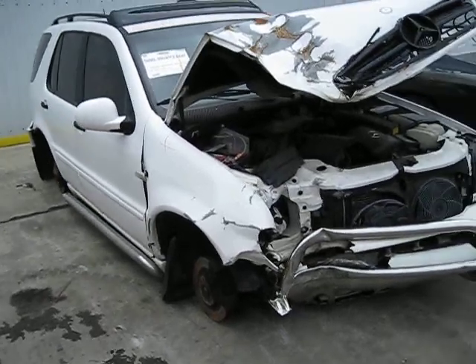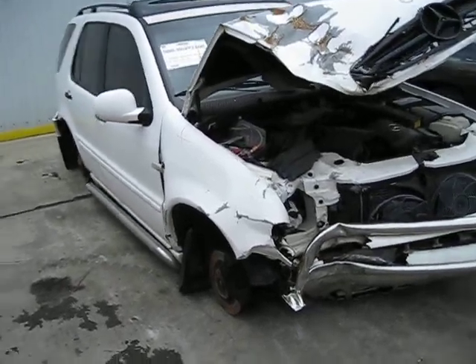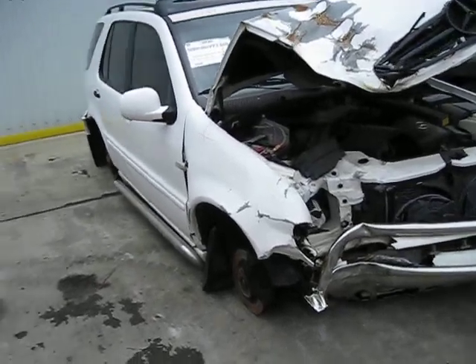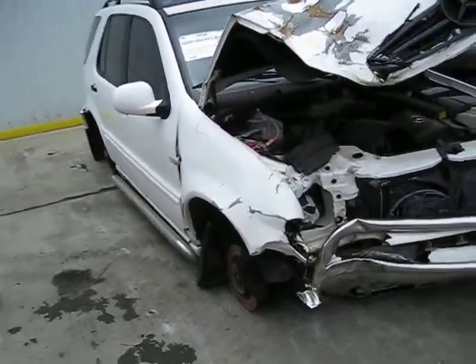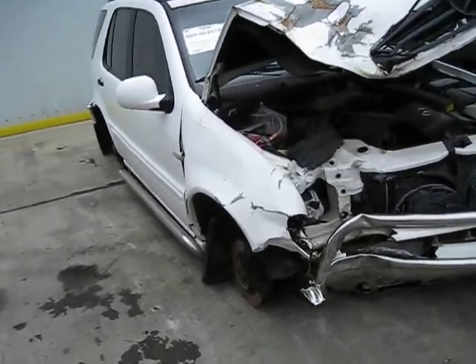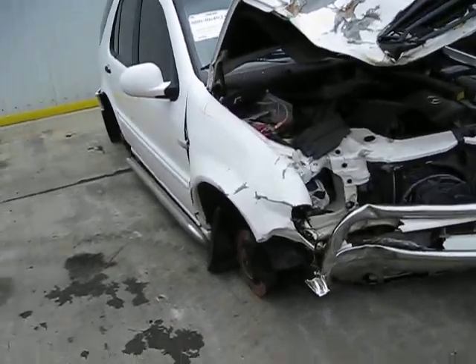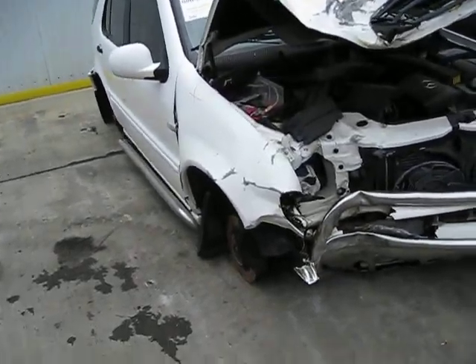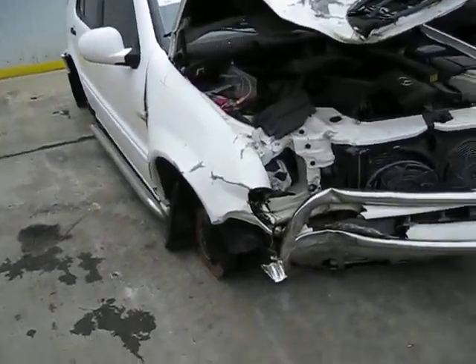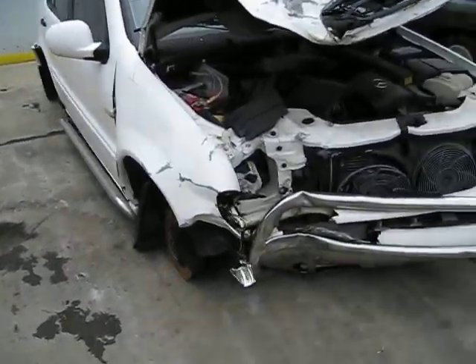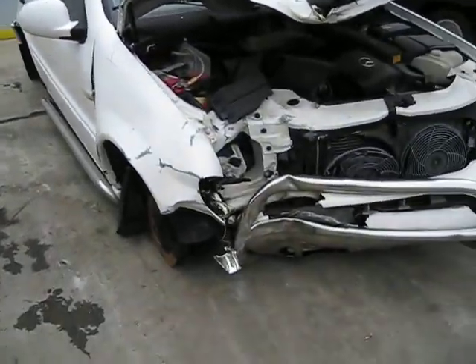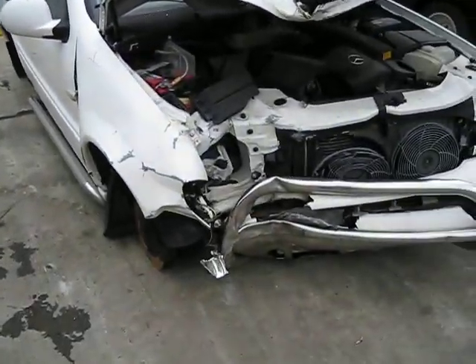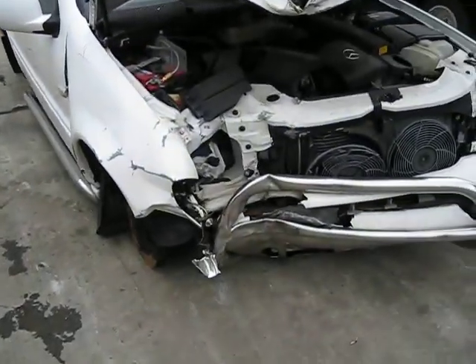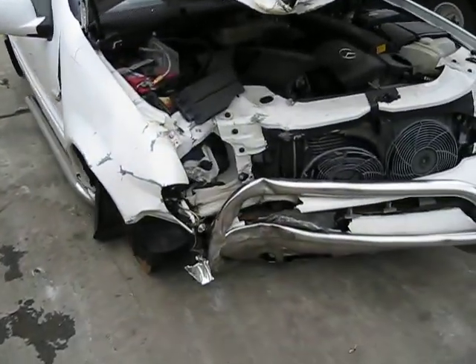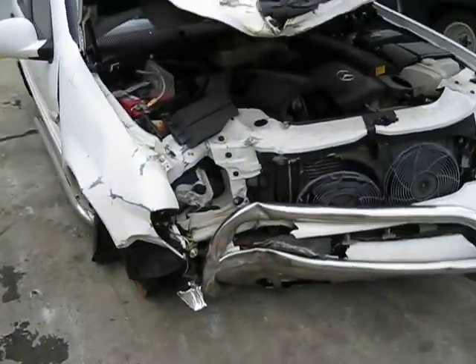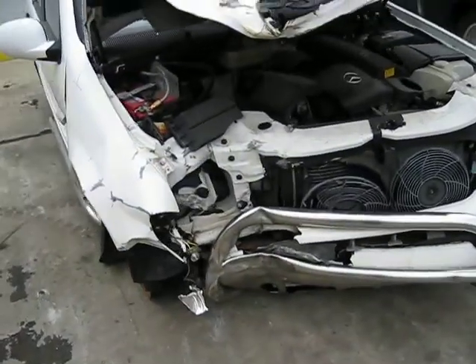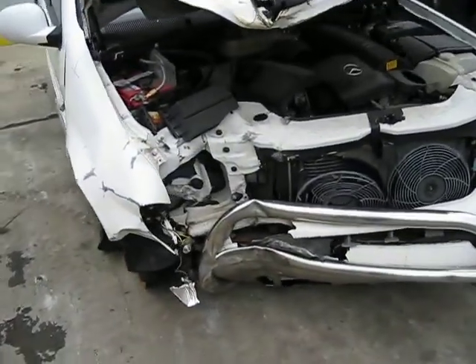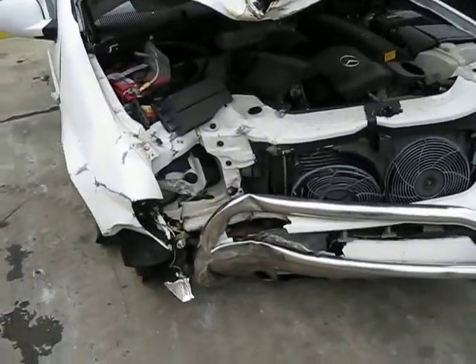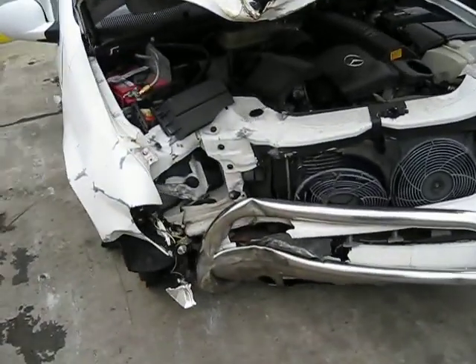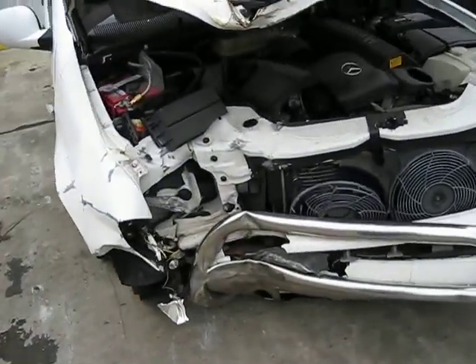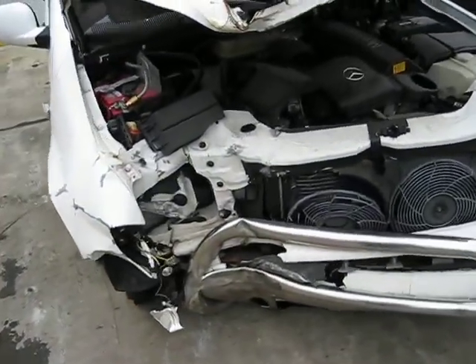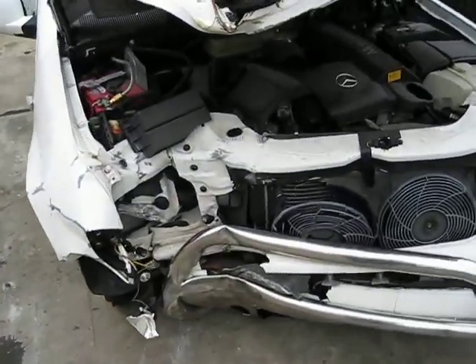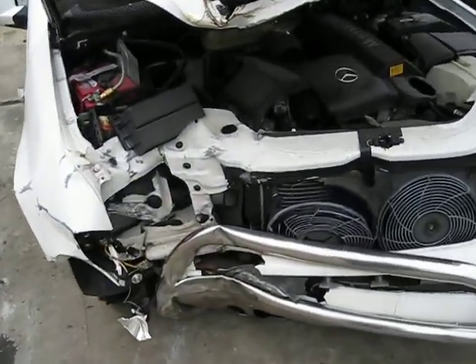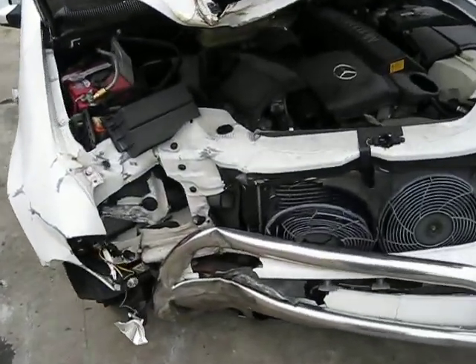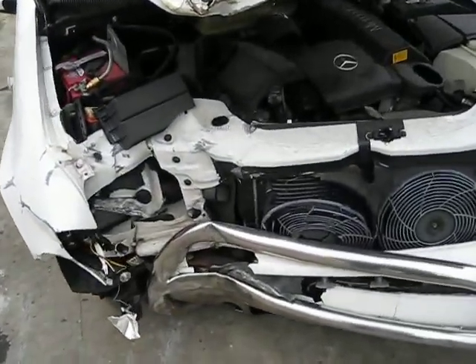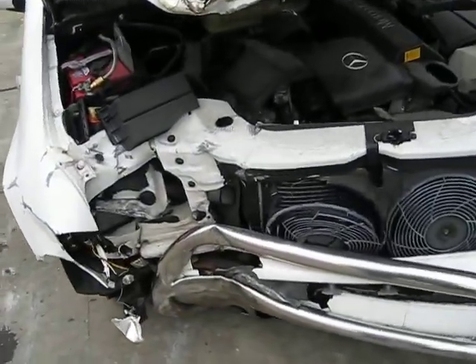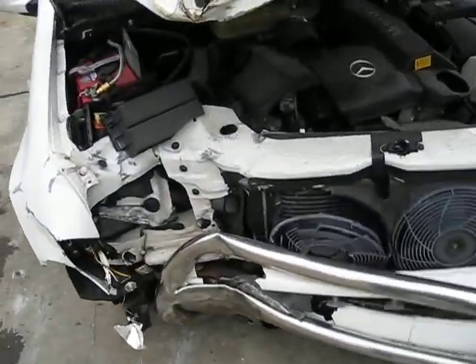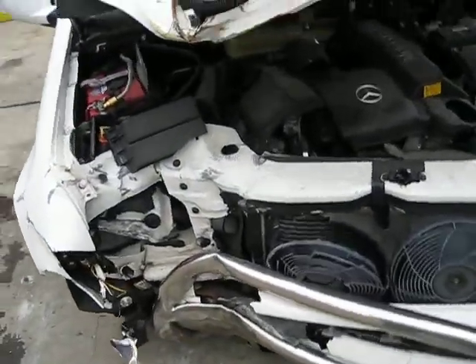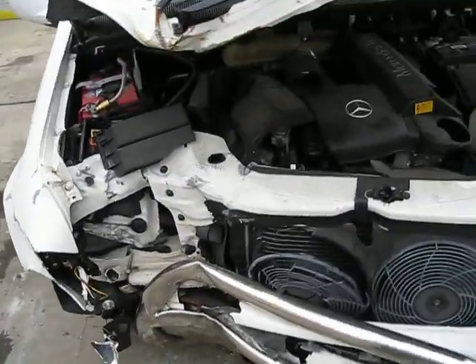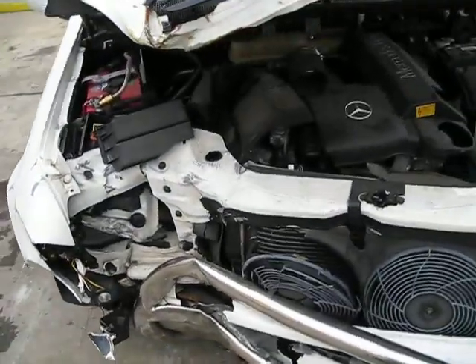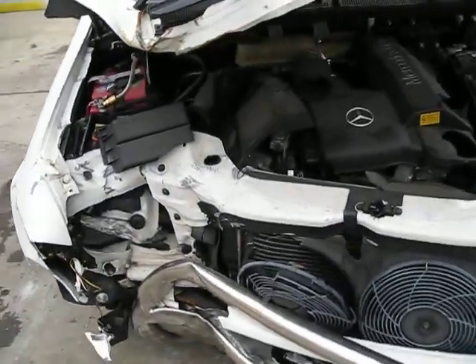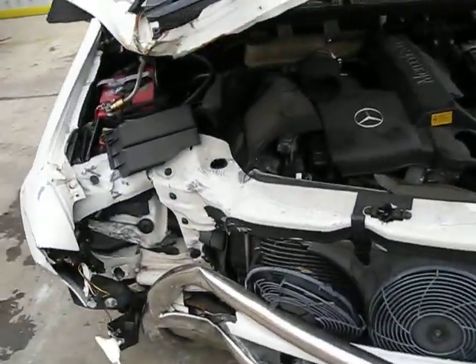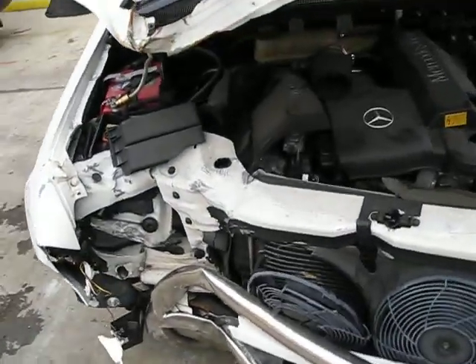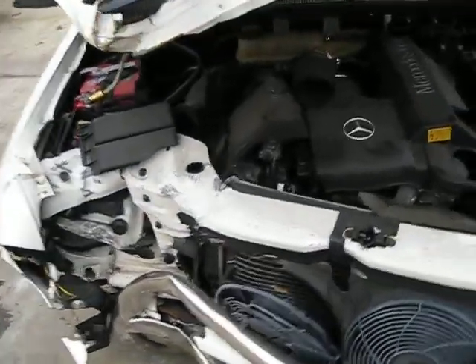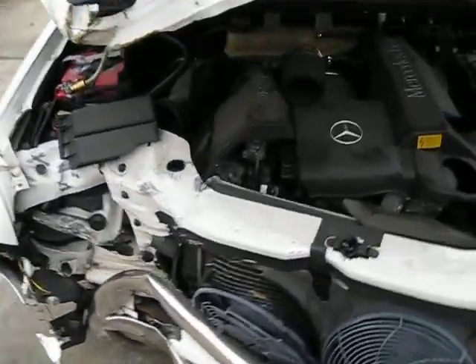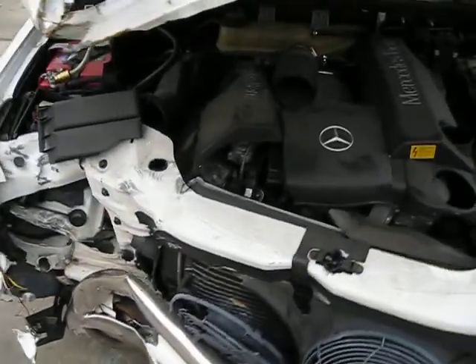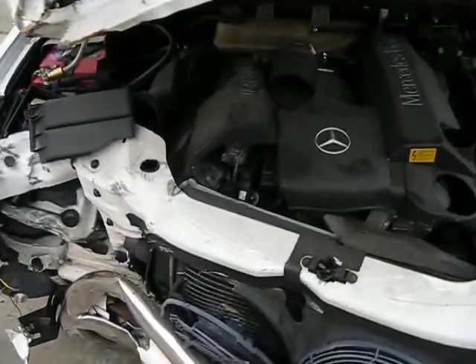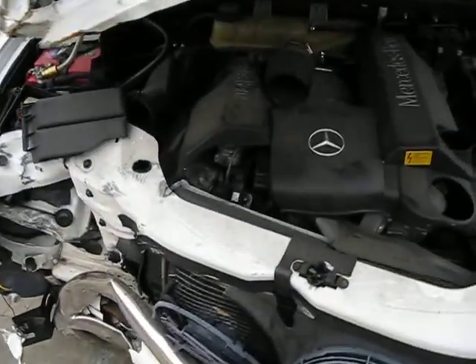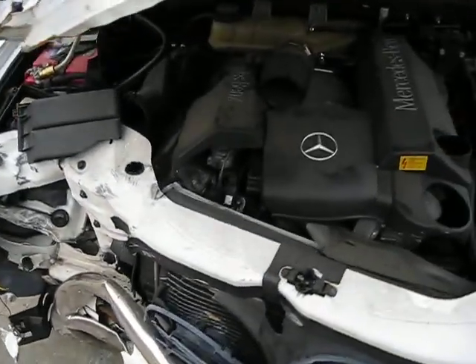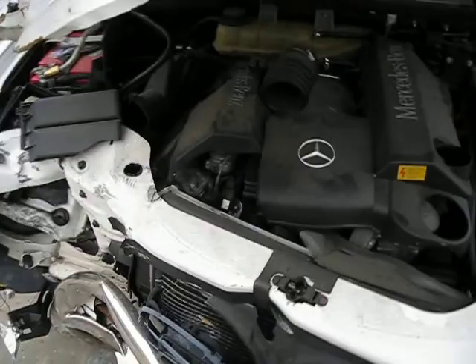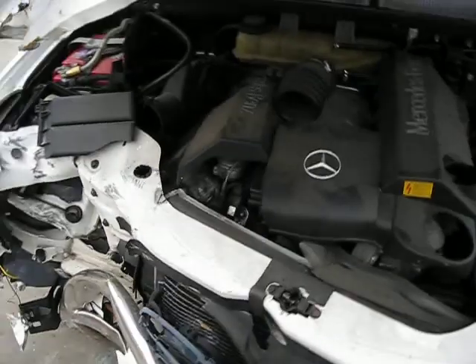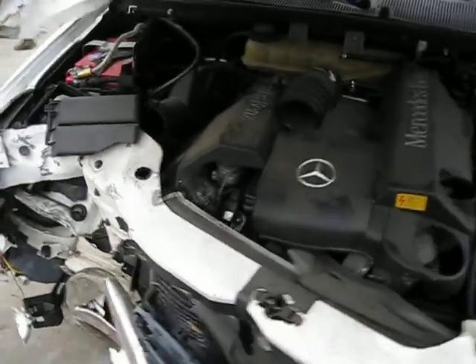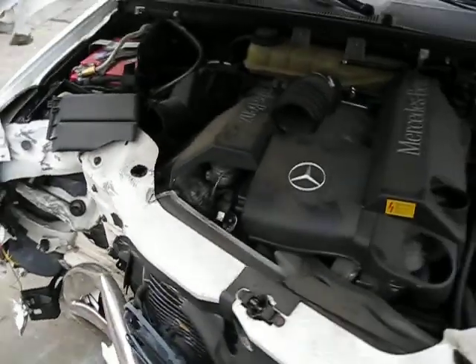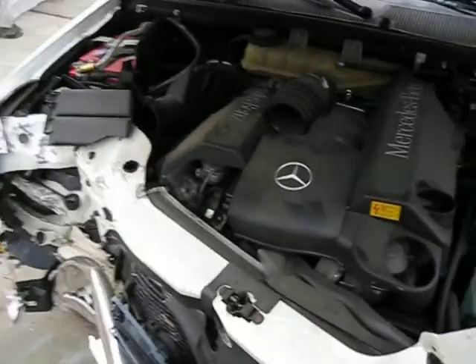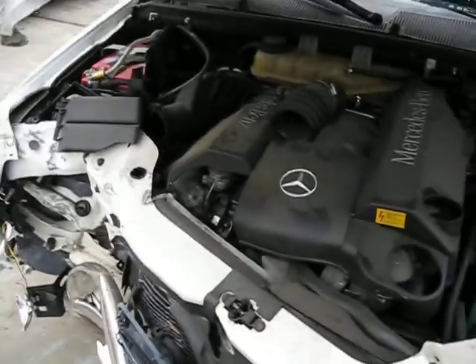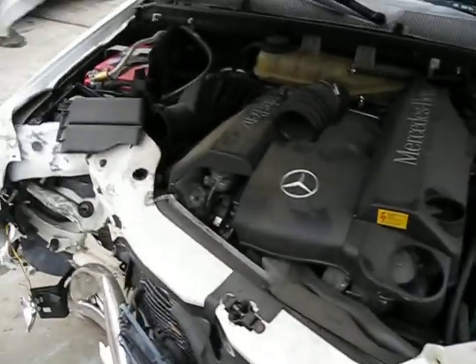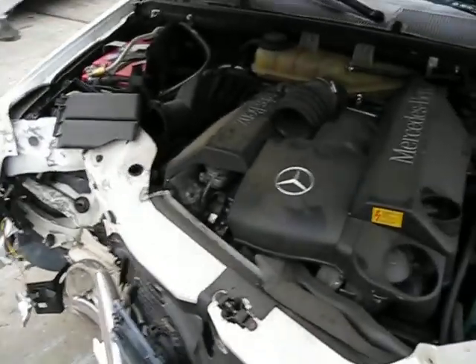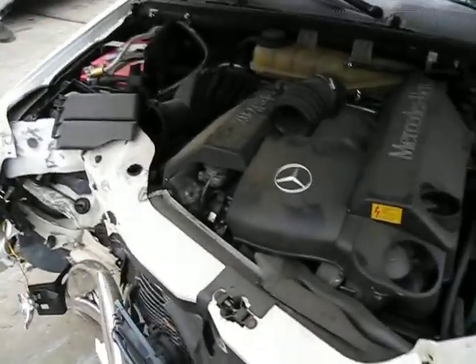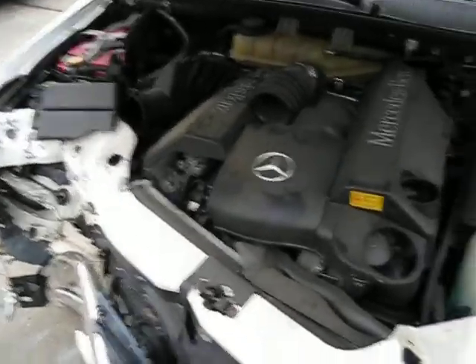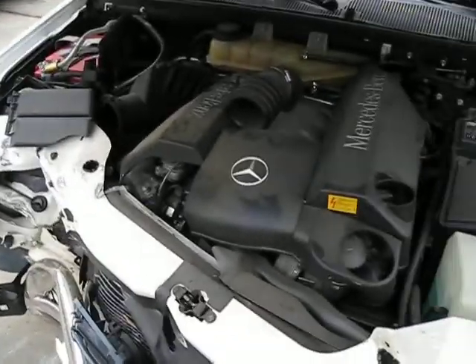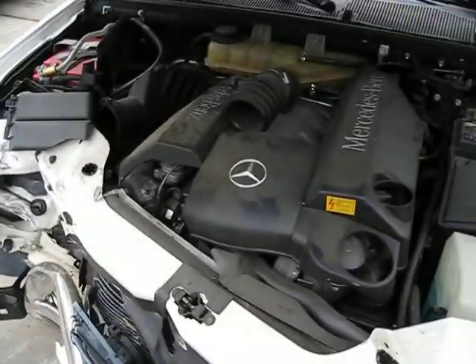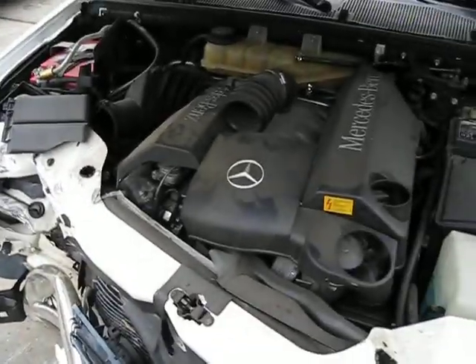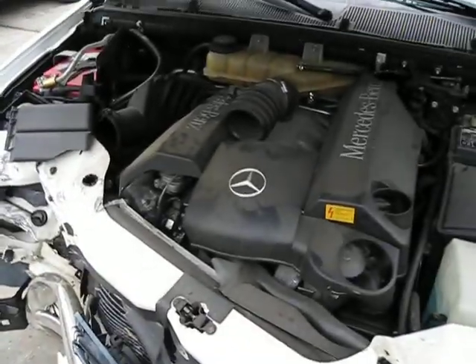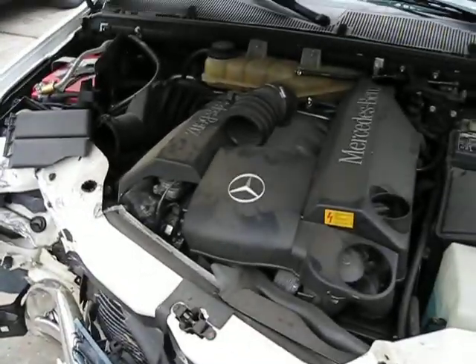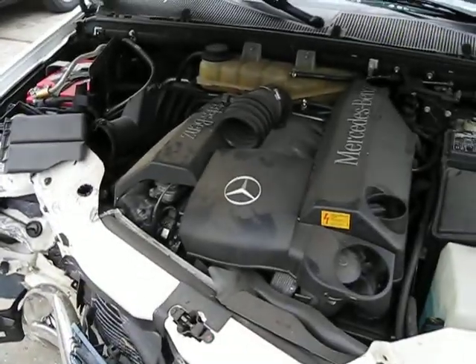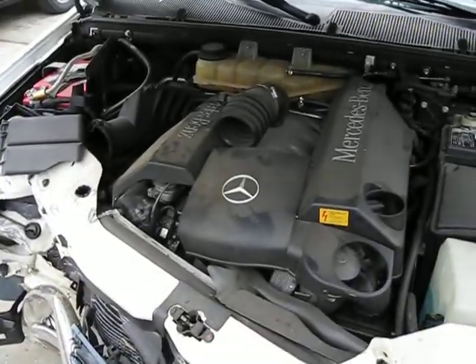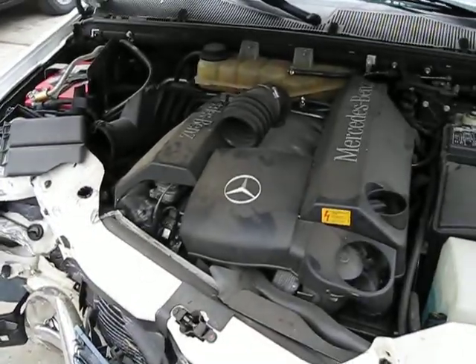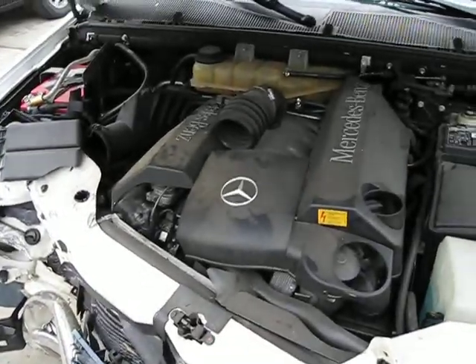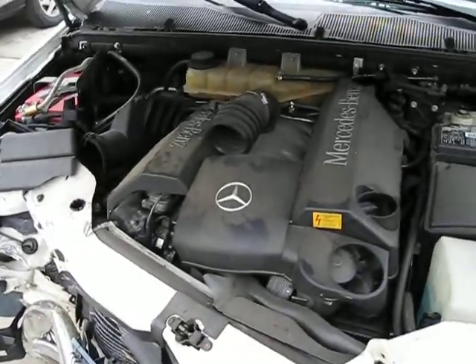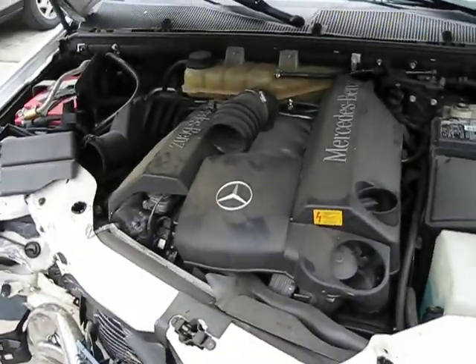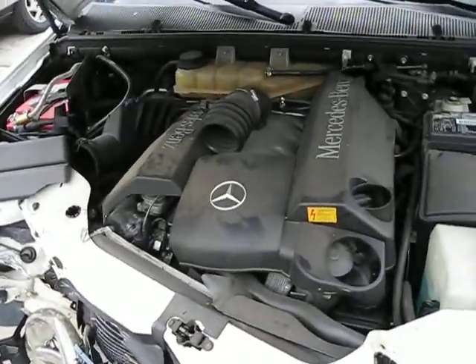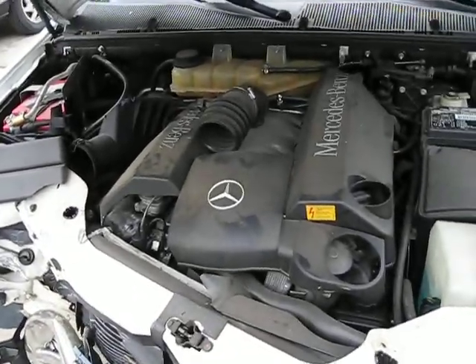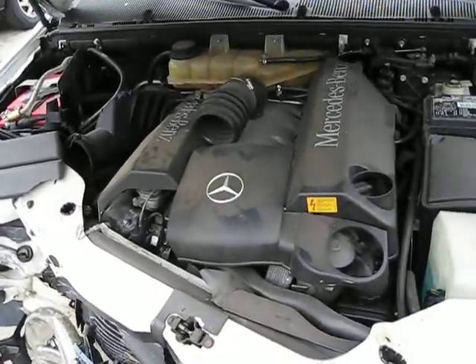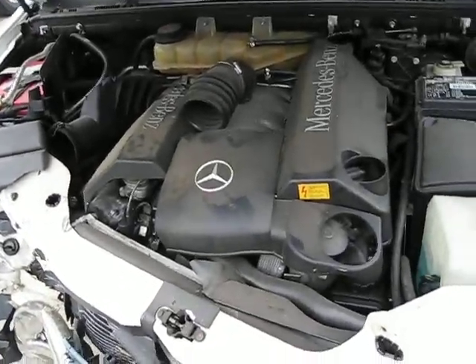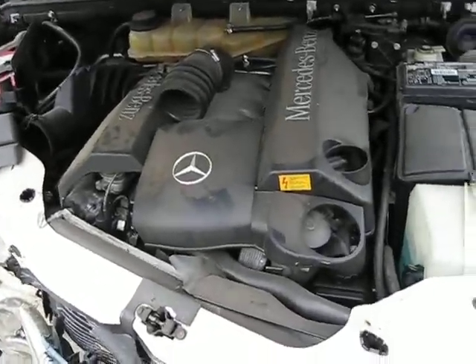Hello and welcome to Tom's Foreign Auto Parts video portion of our inventory. Here we have a 2000 Mercedes ML430.